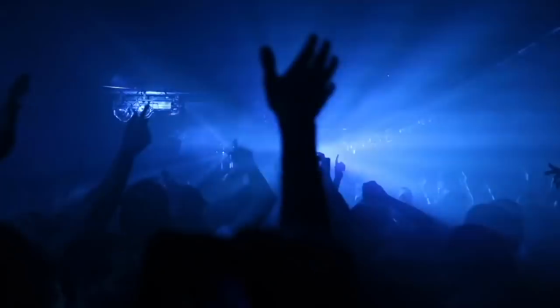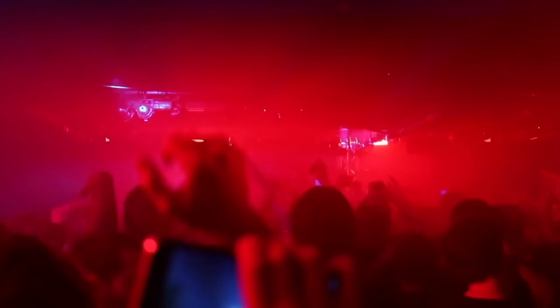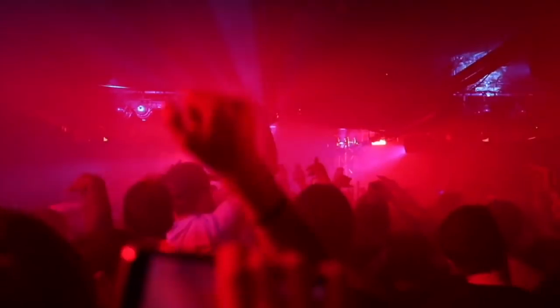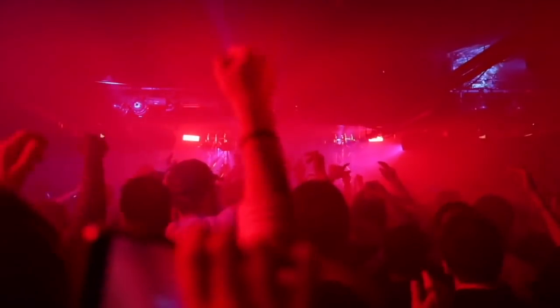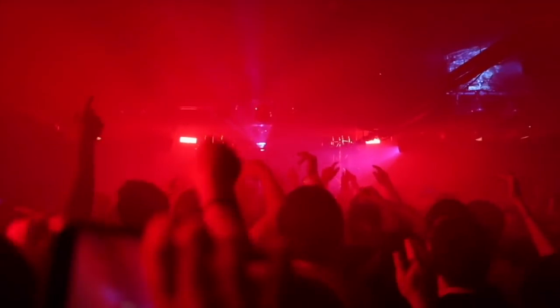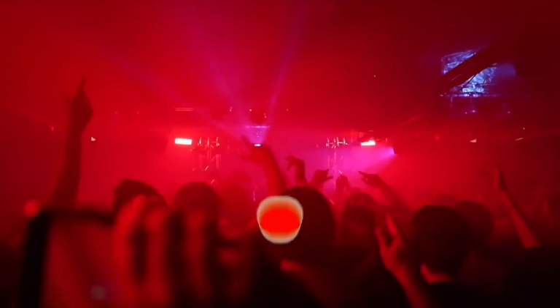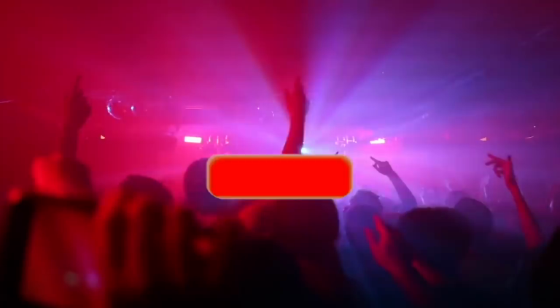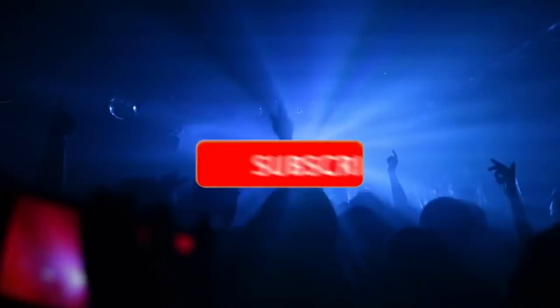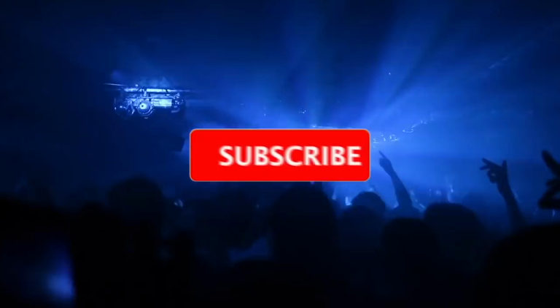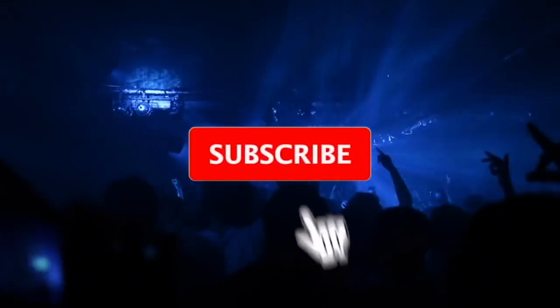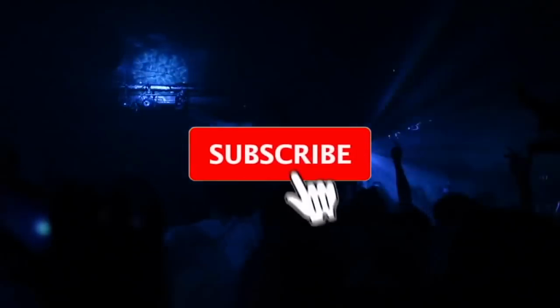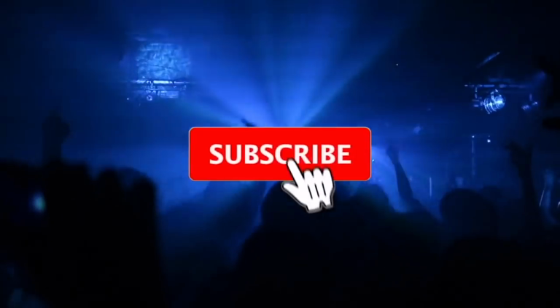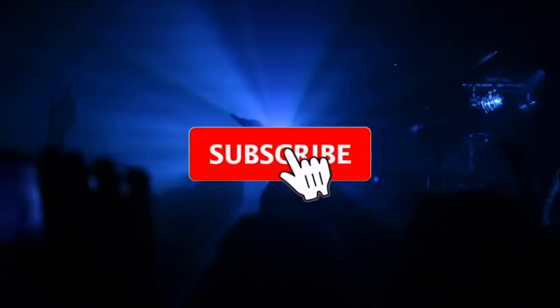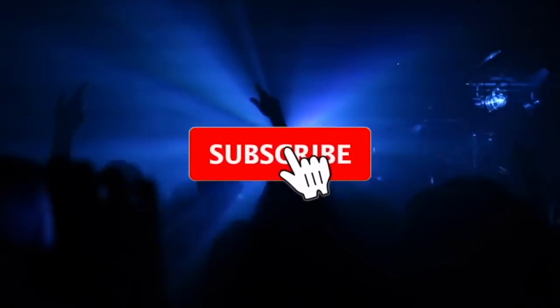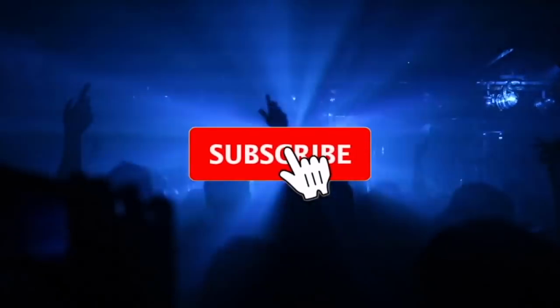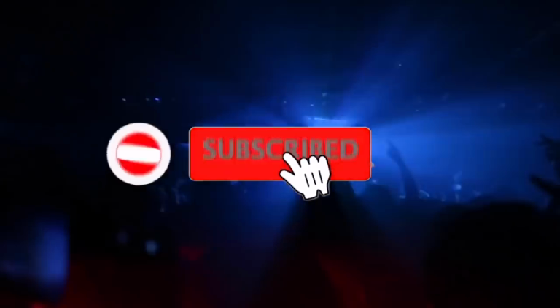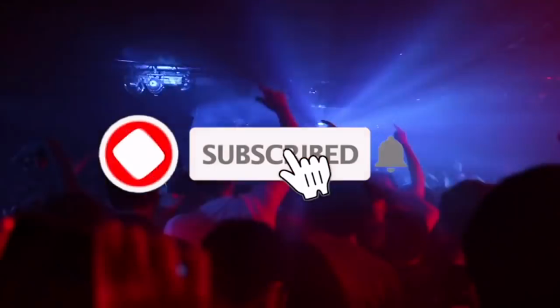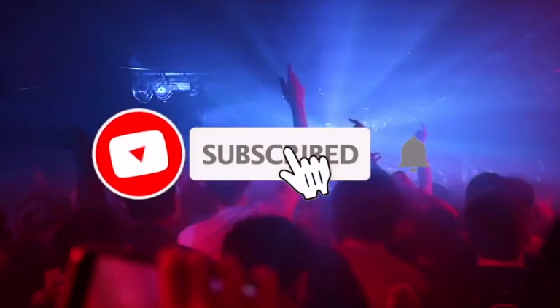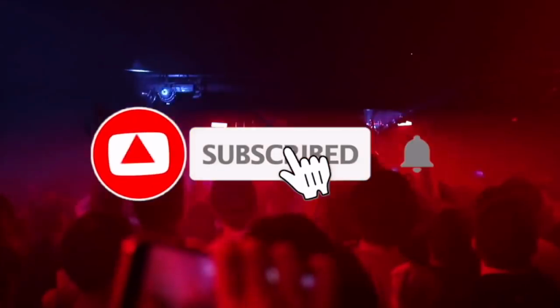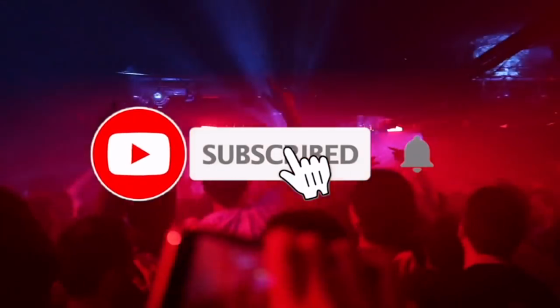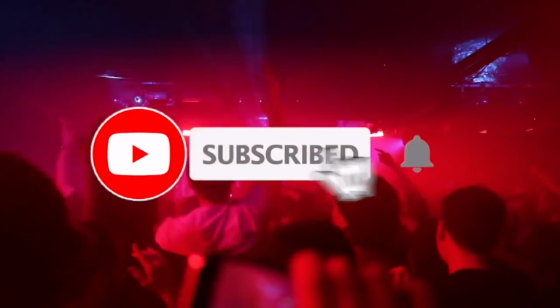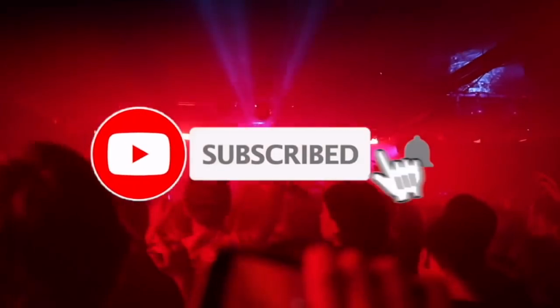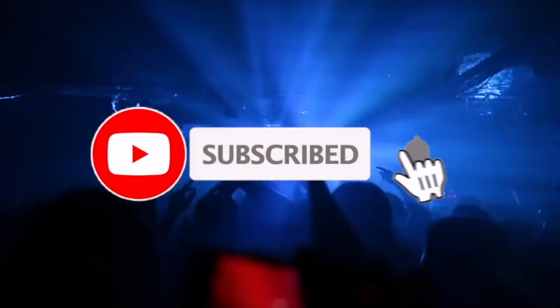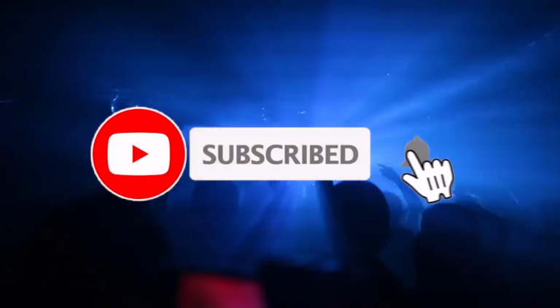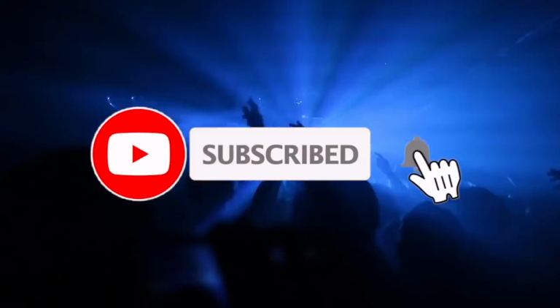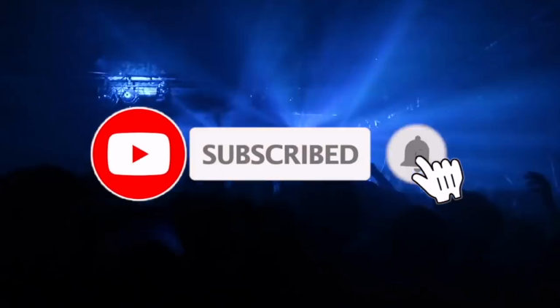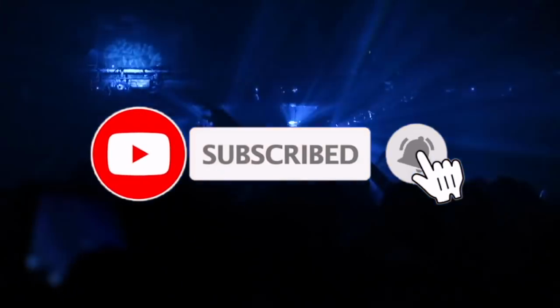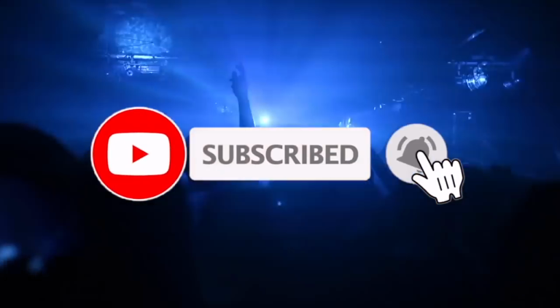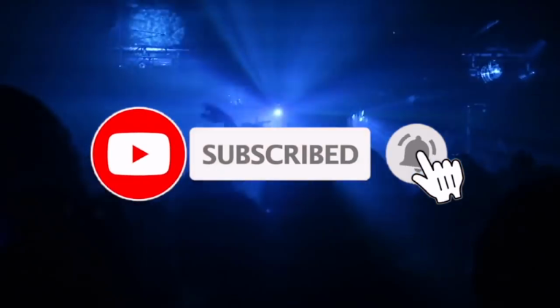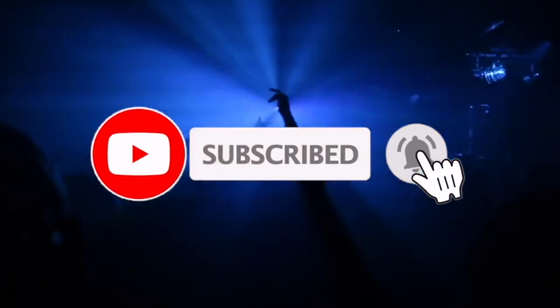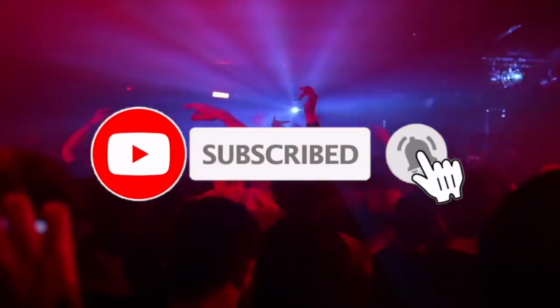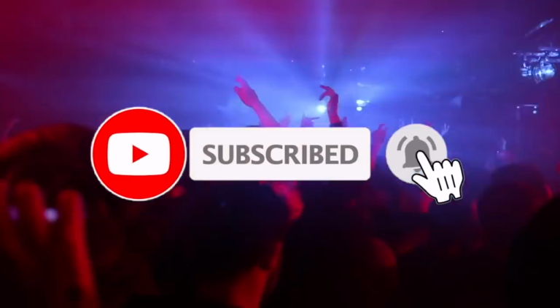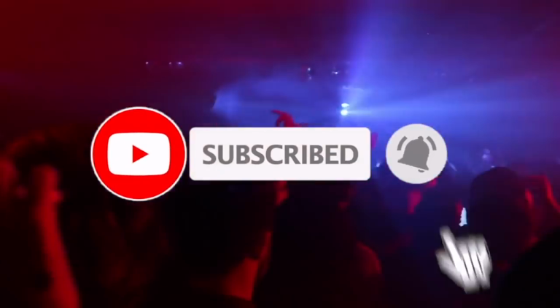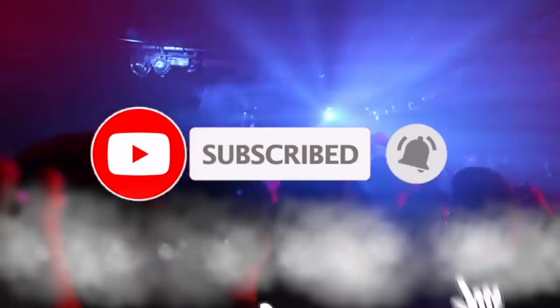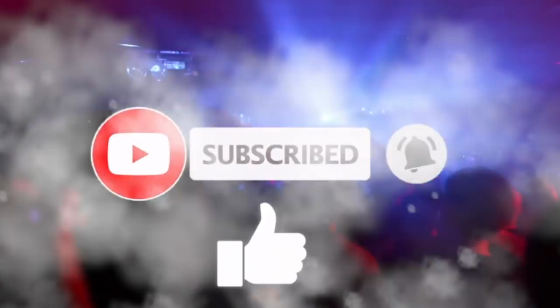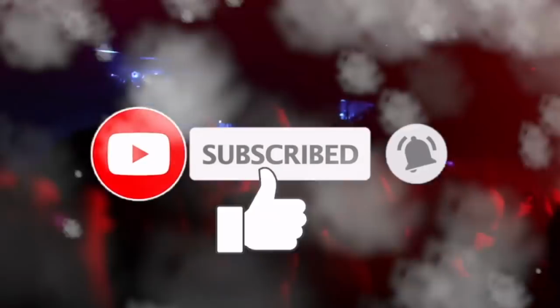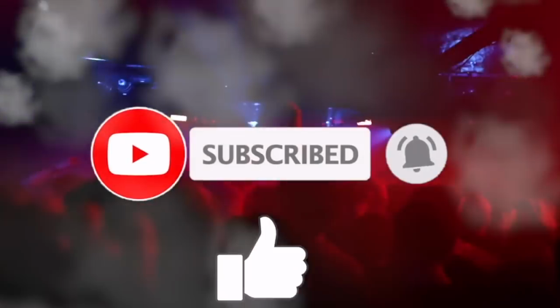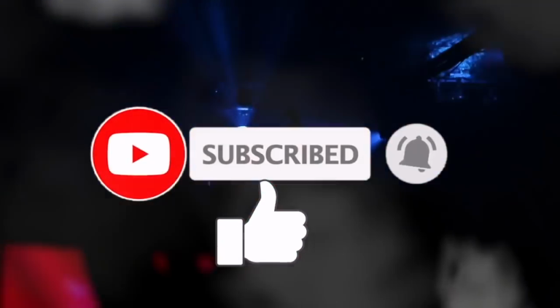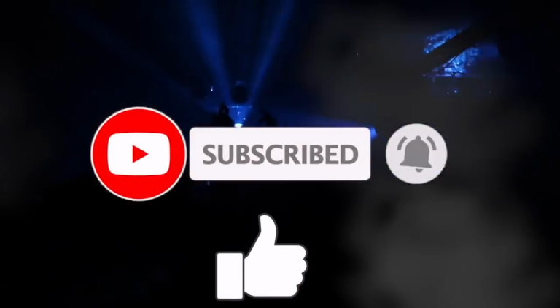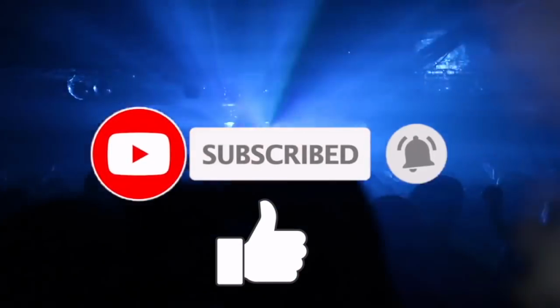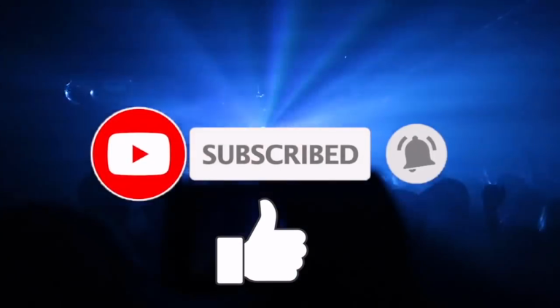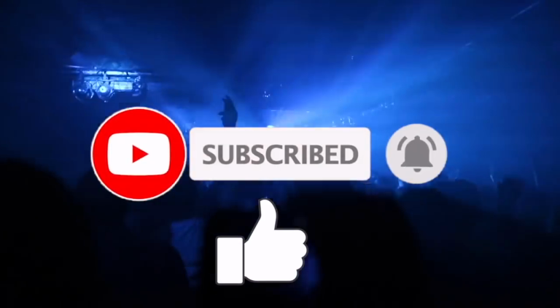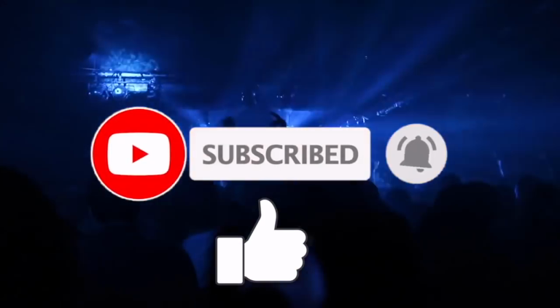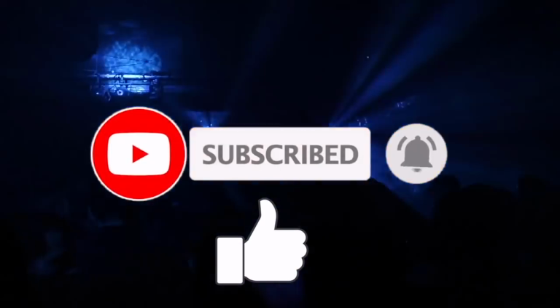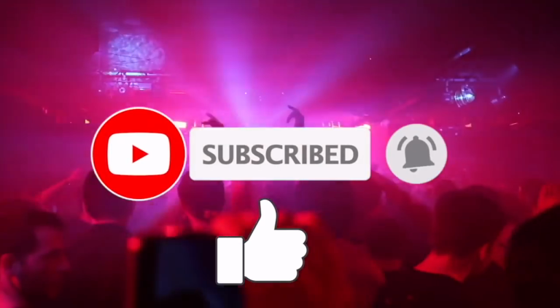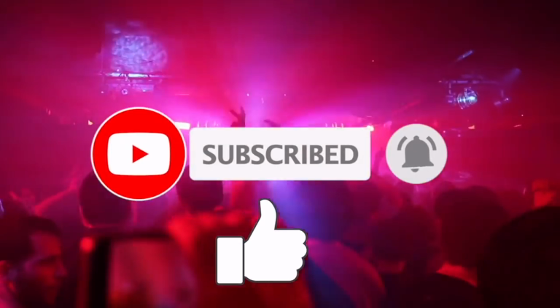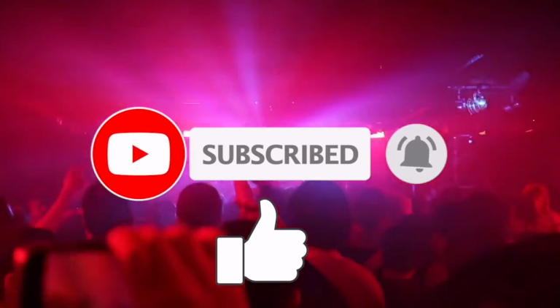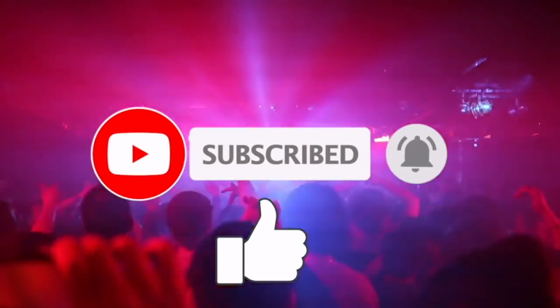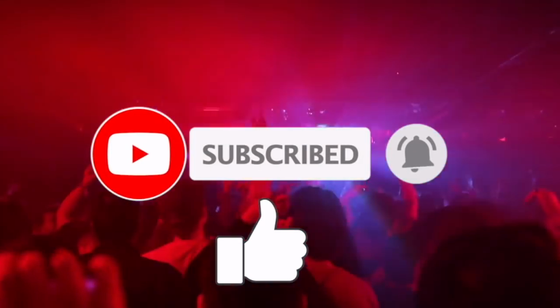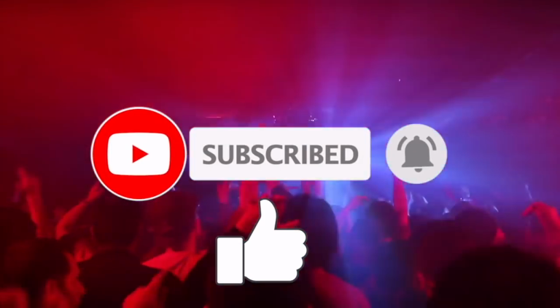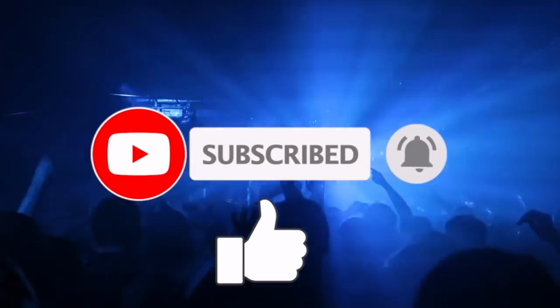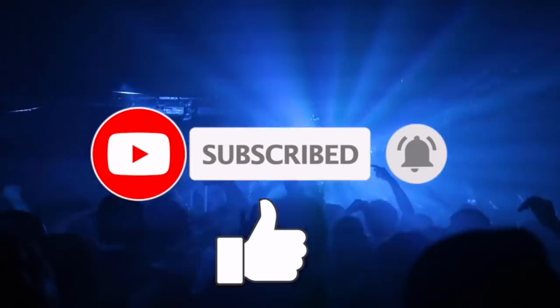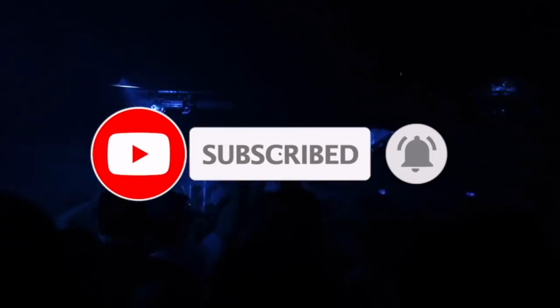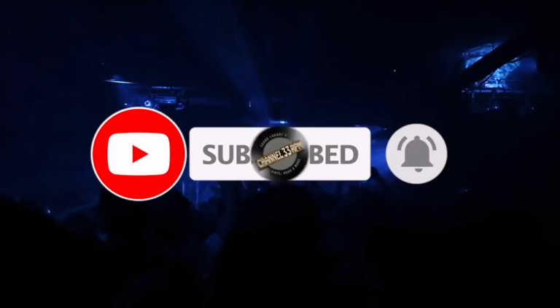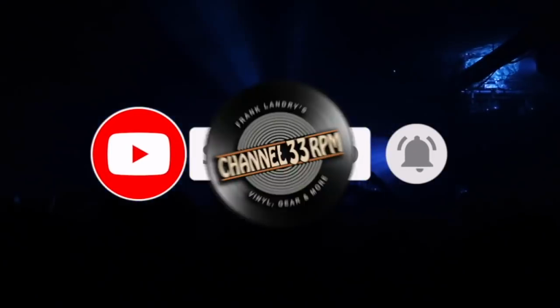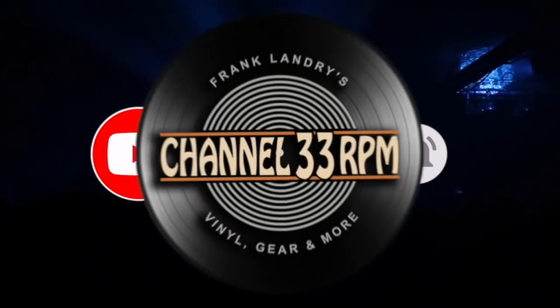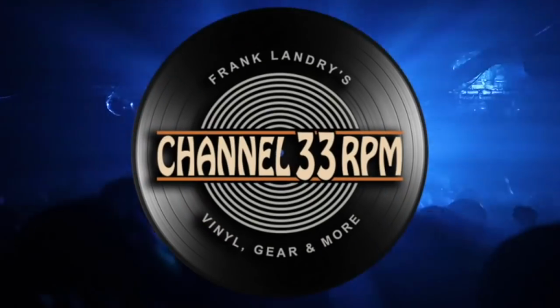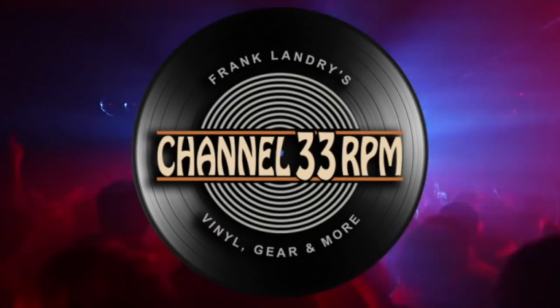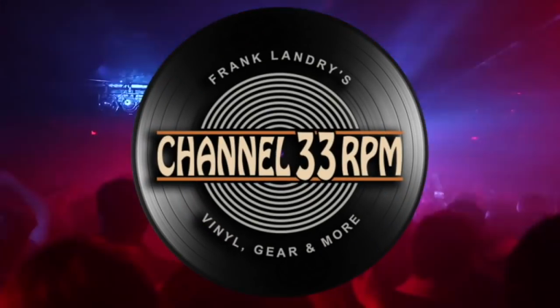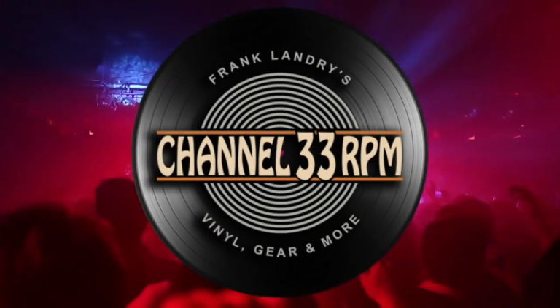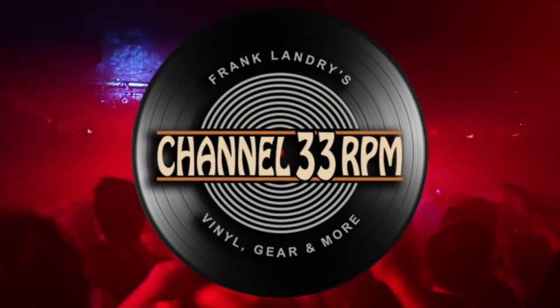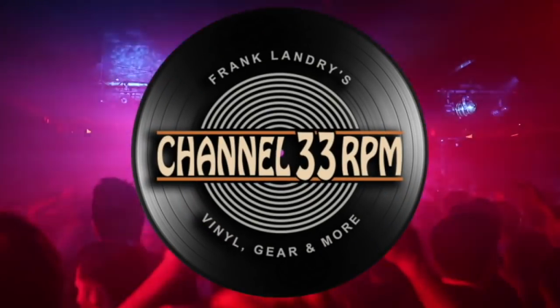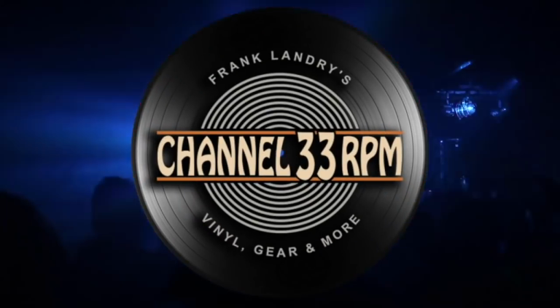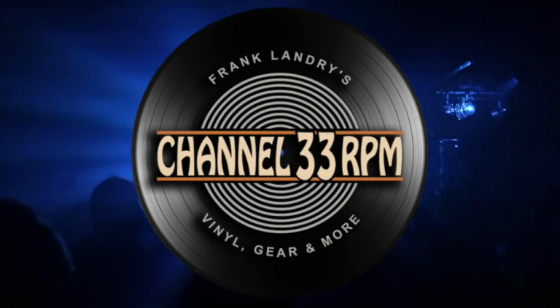Dear 33ers, remember to subscribe and hit the notification bell. A thumbs up also helps this channel continue to grow. I appreciate your support.